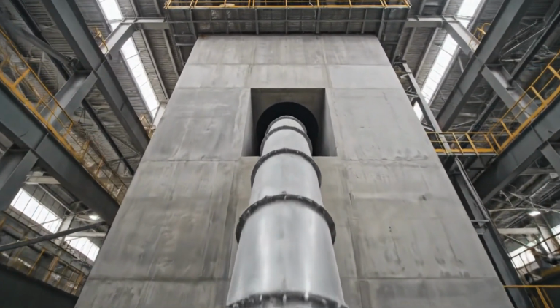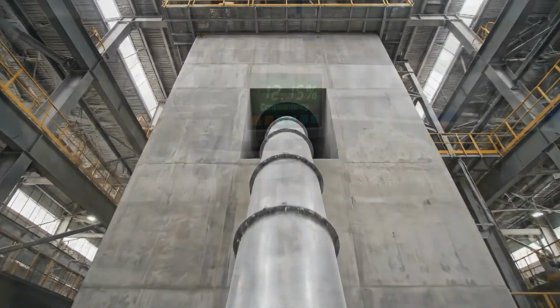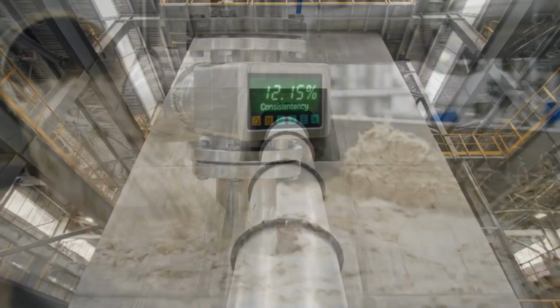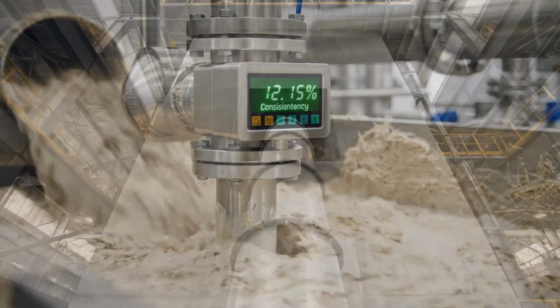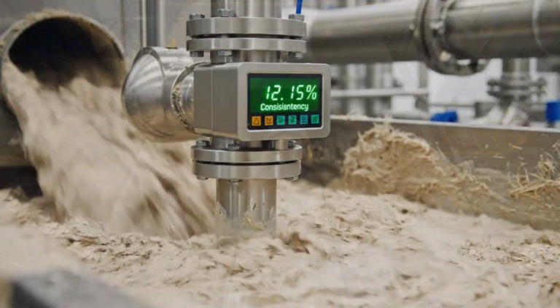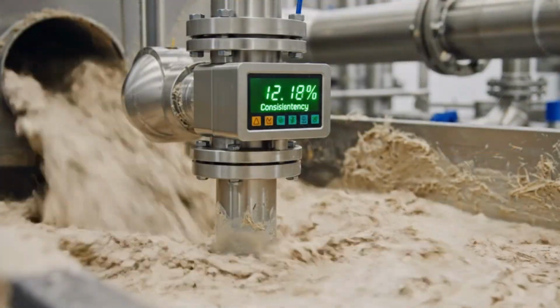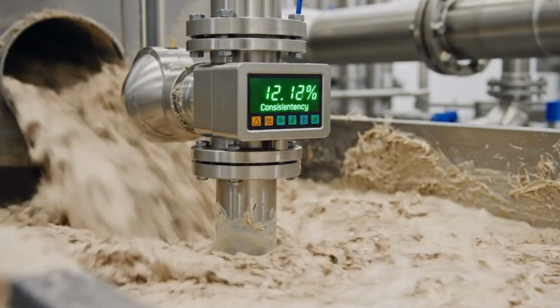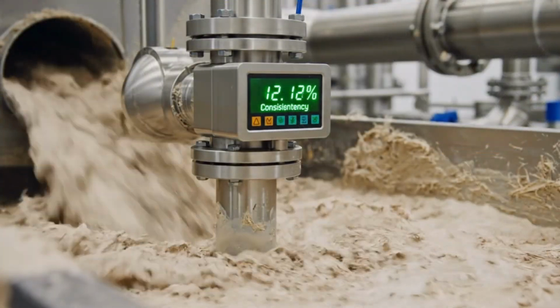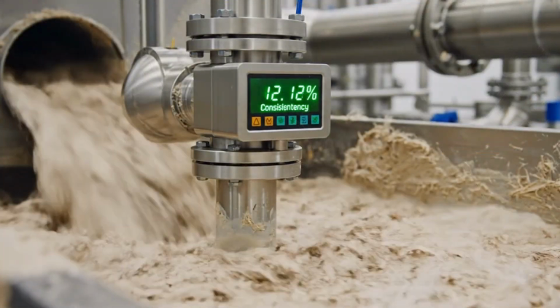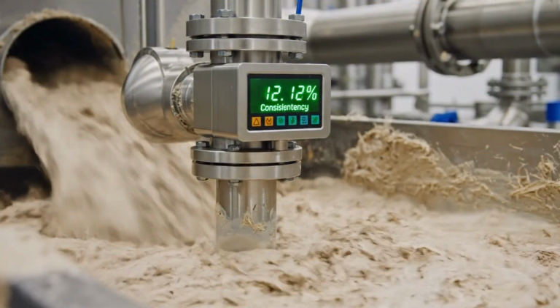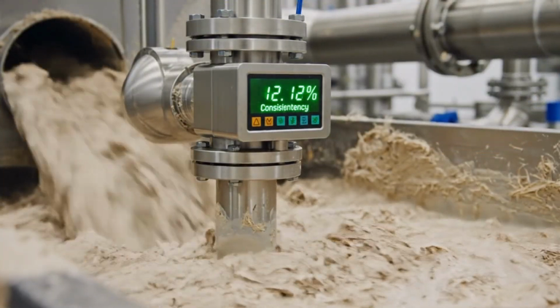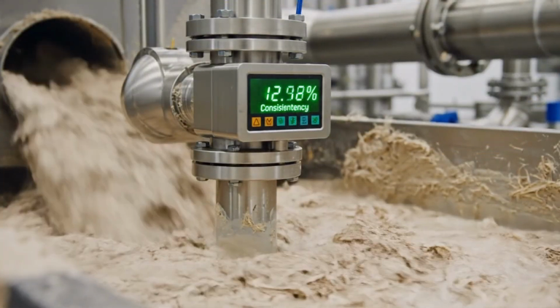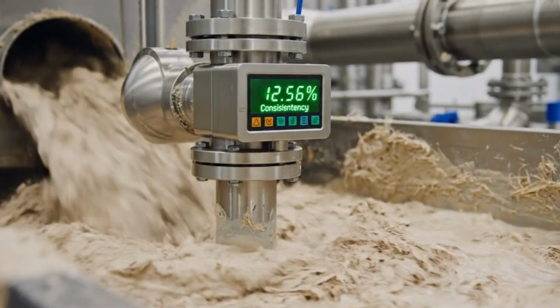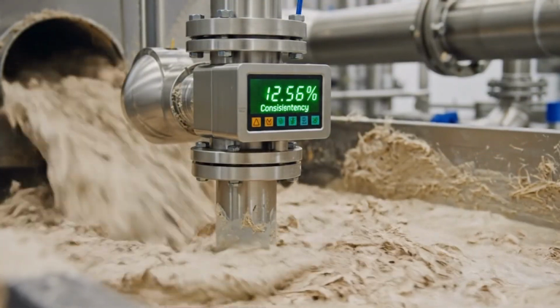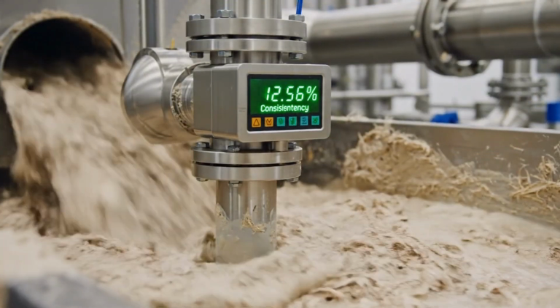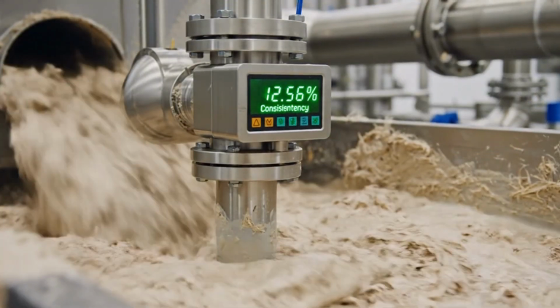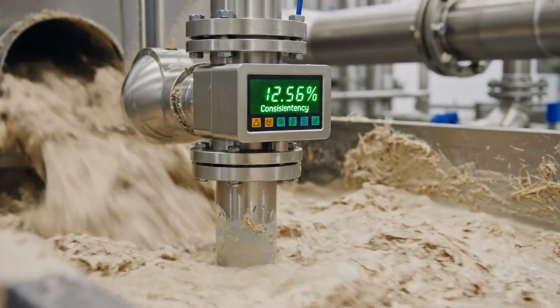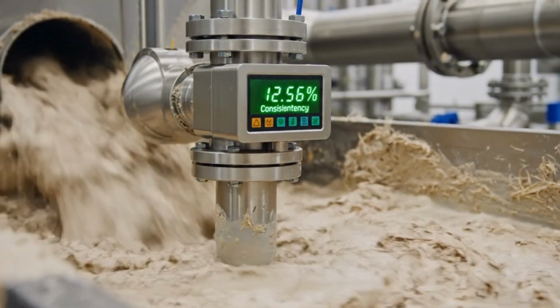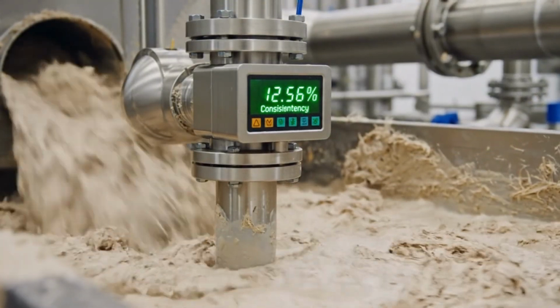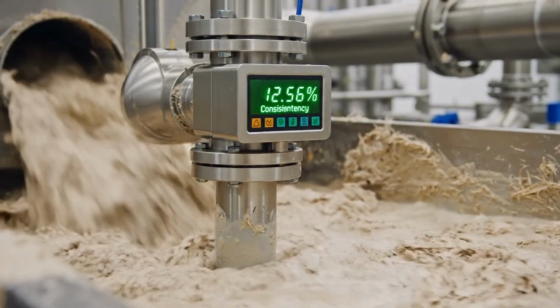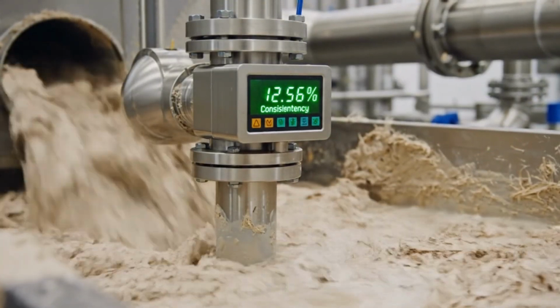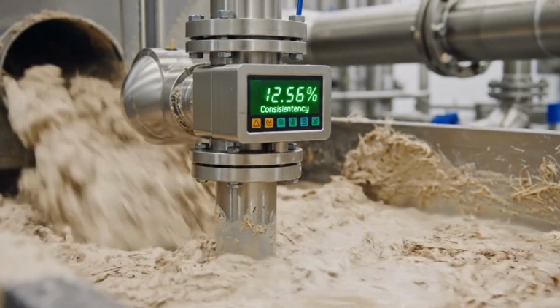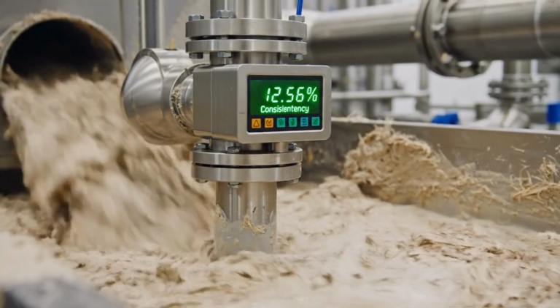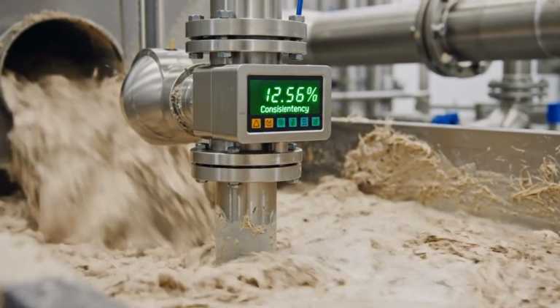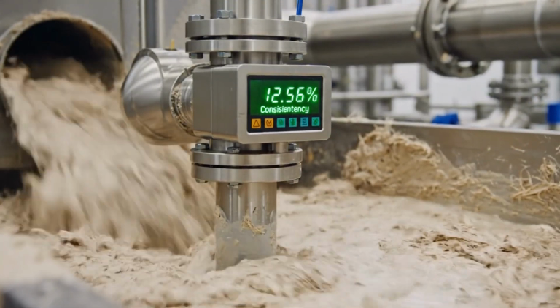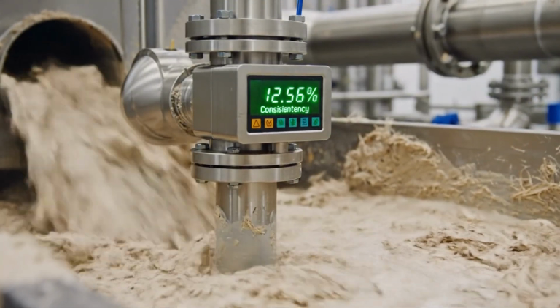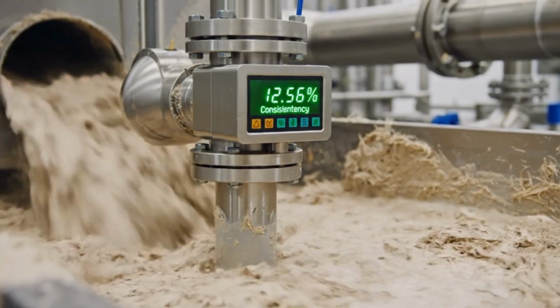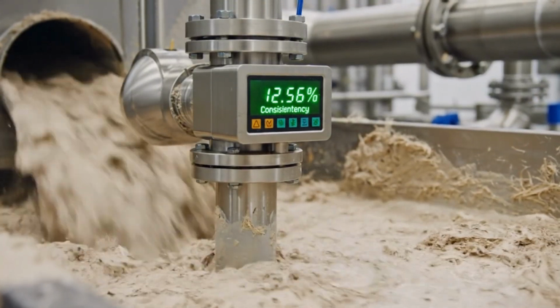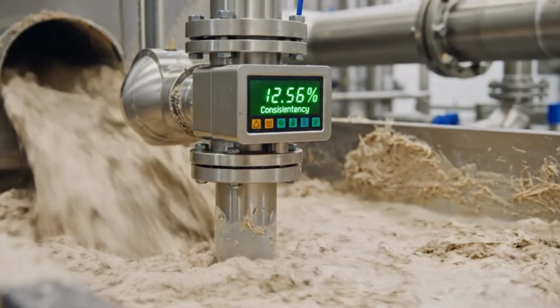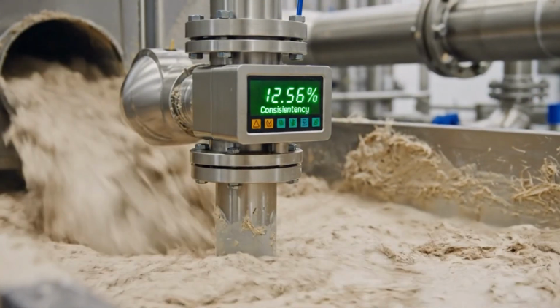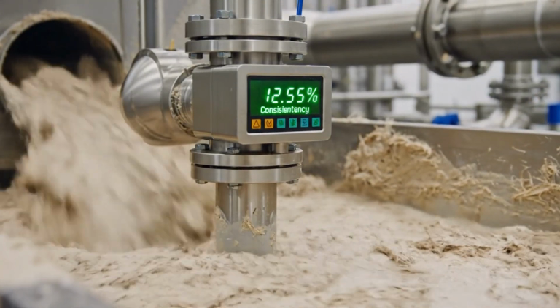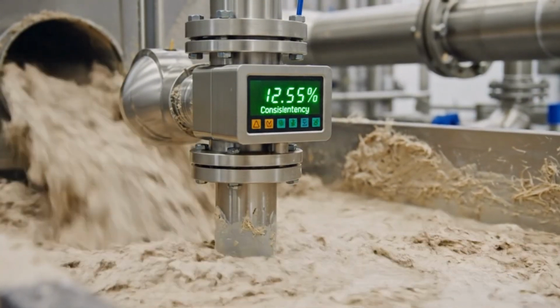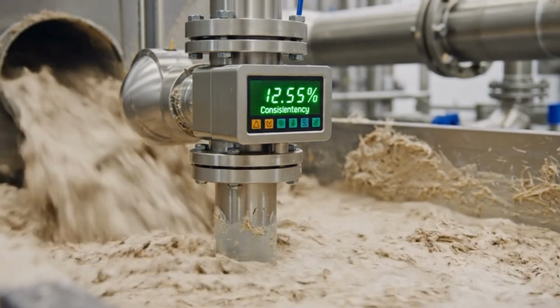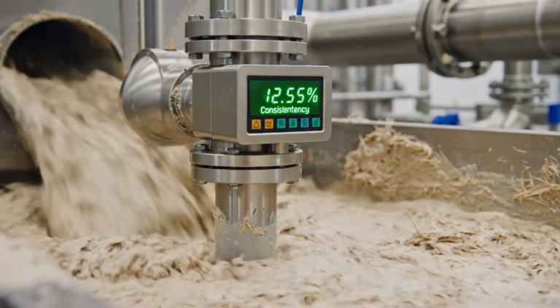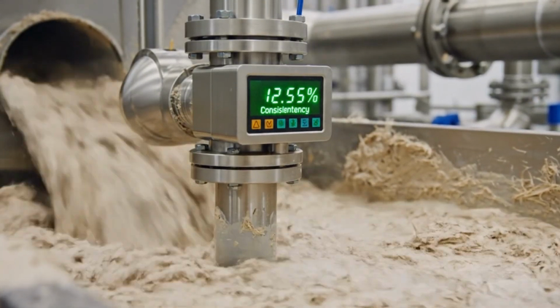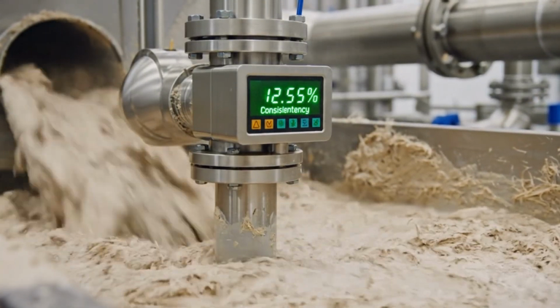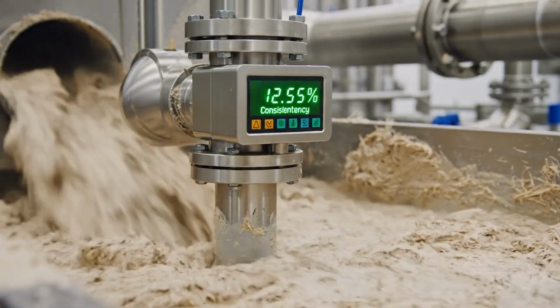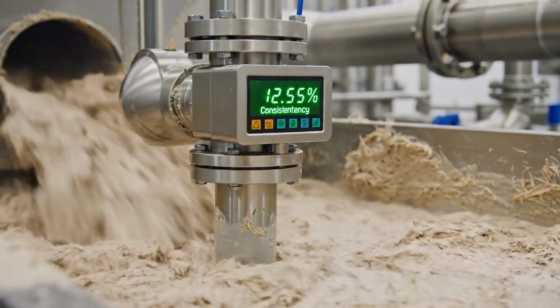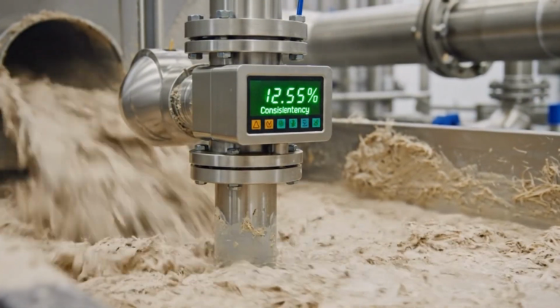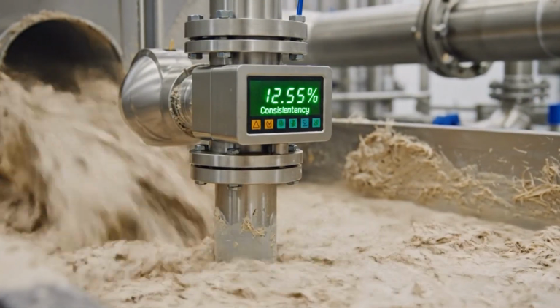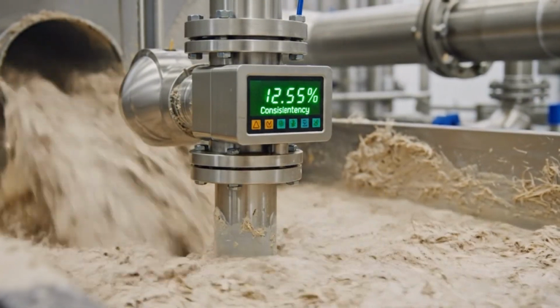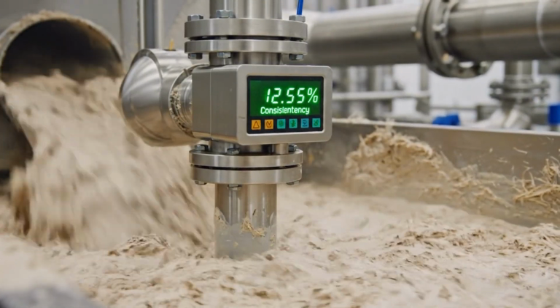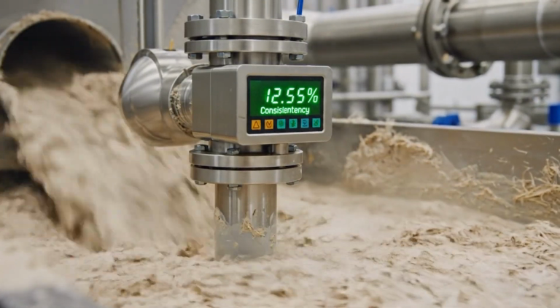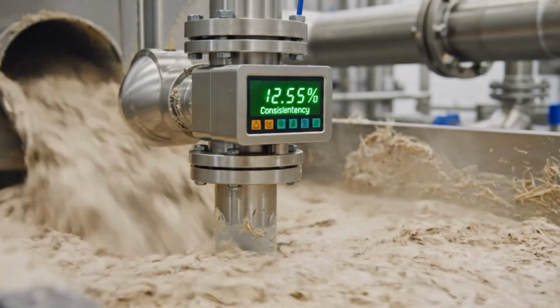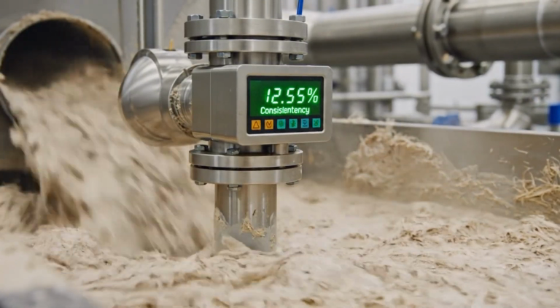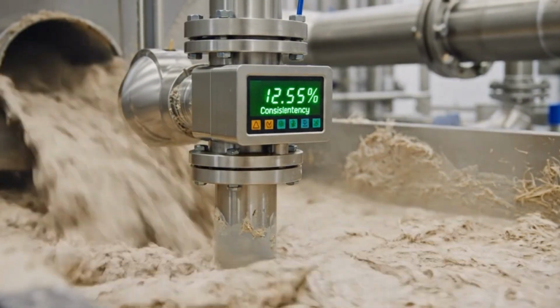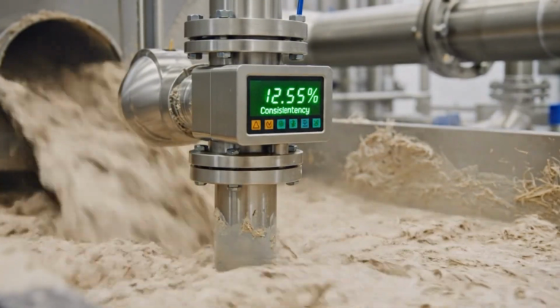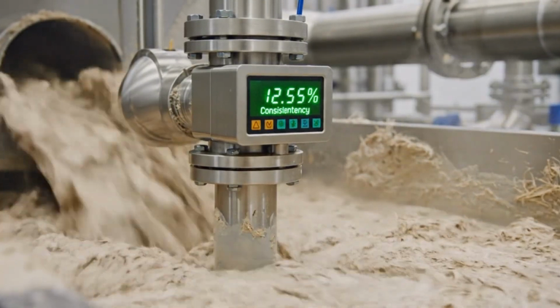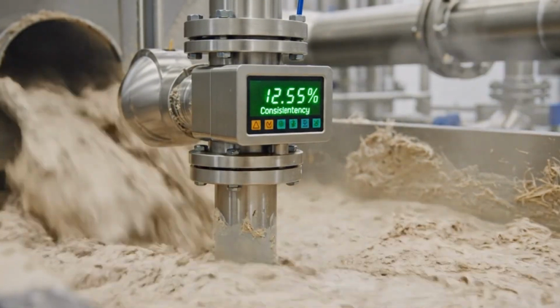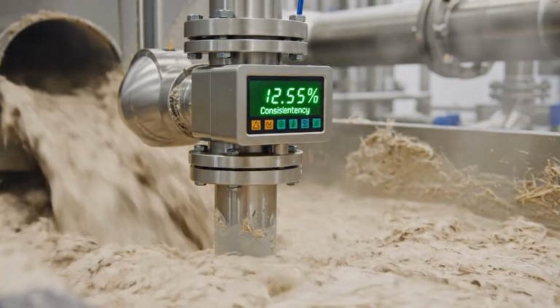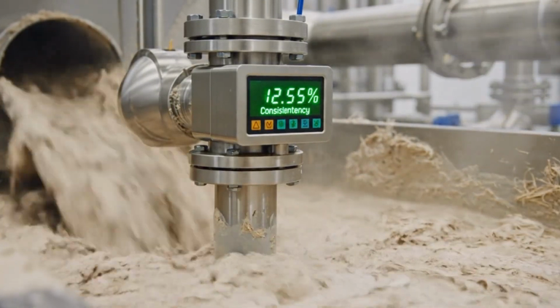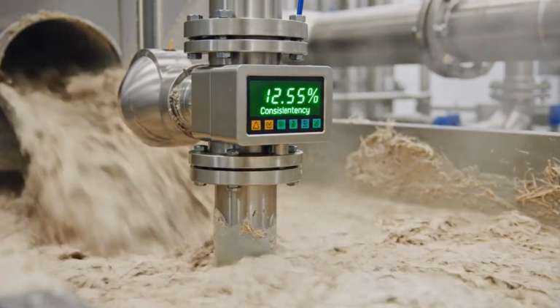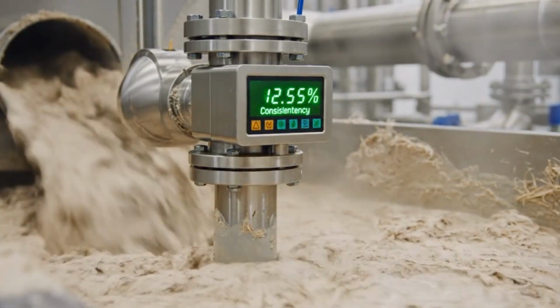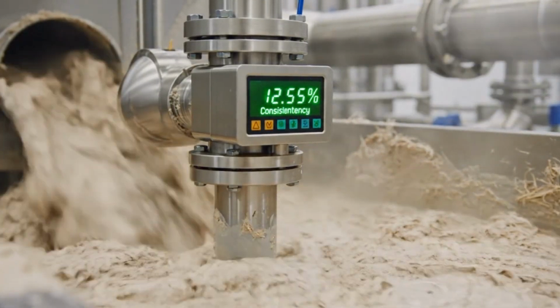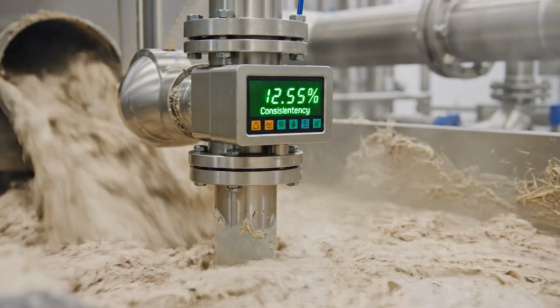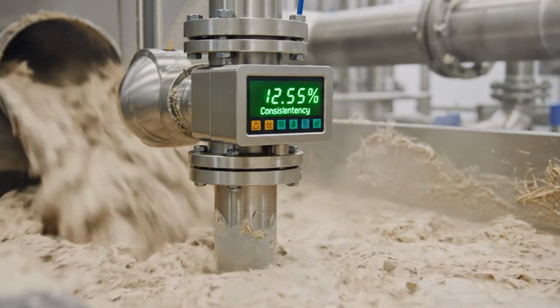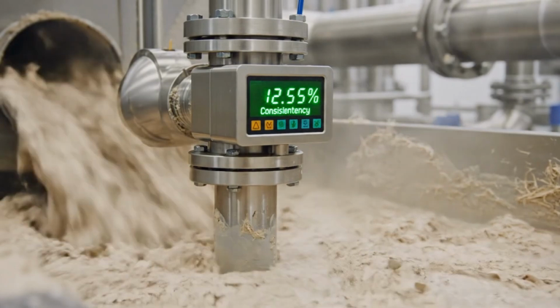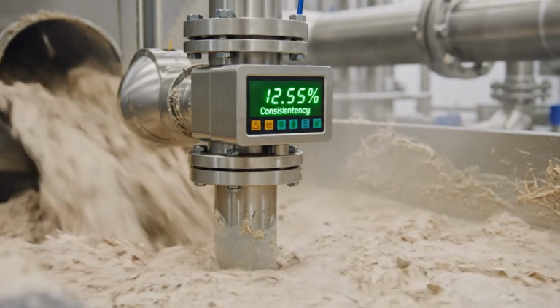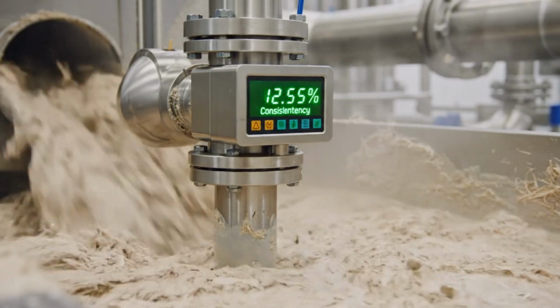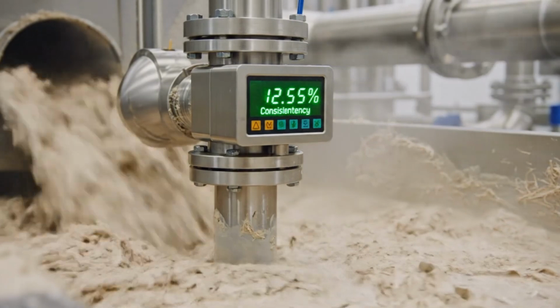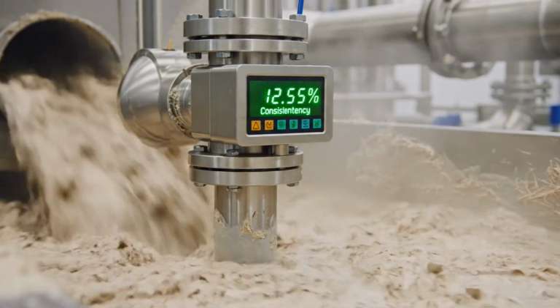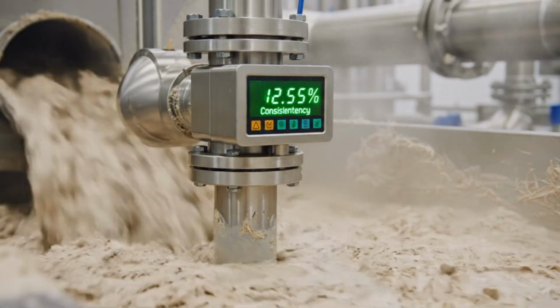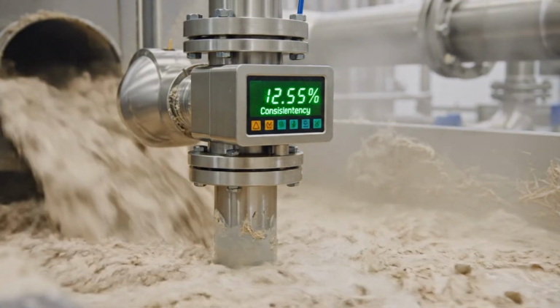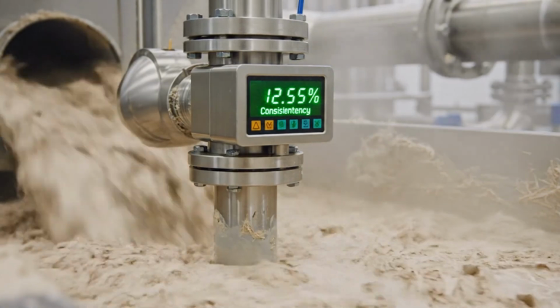The inline consistency sensor provides real-time monitoring of pulp density, ensuring optimal process control.